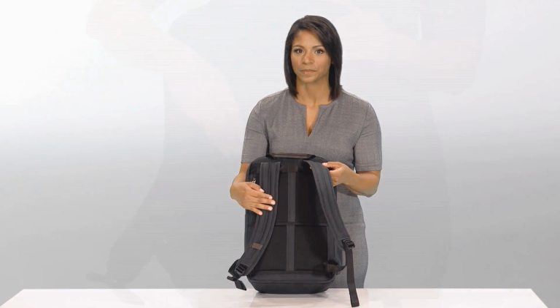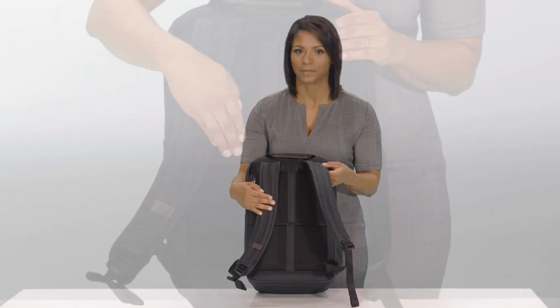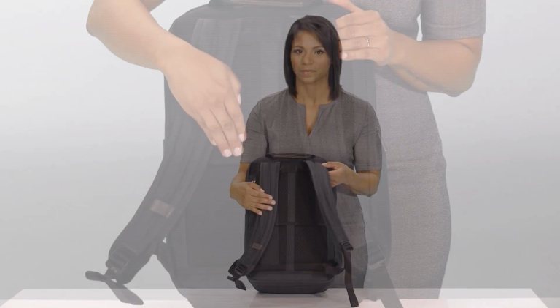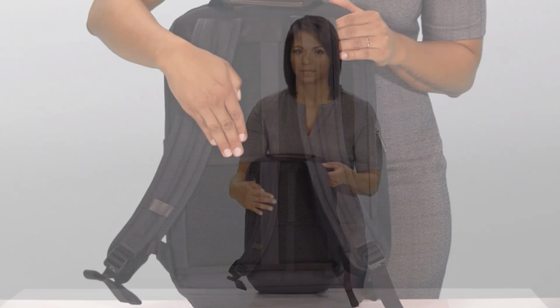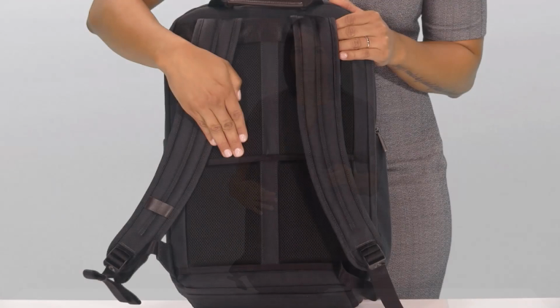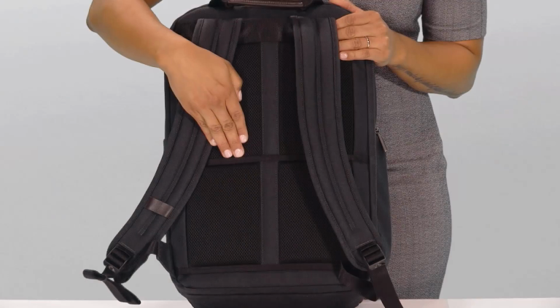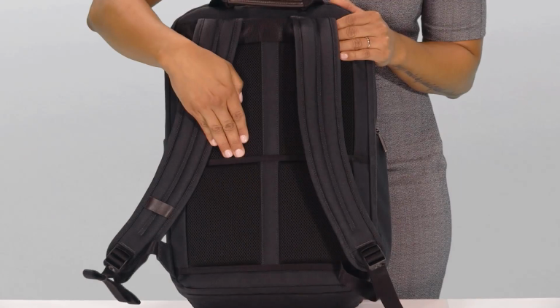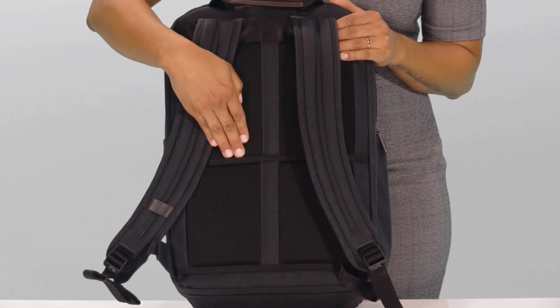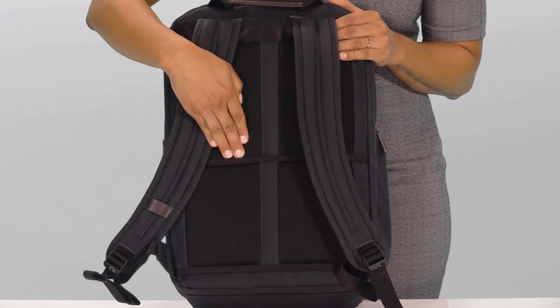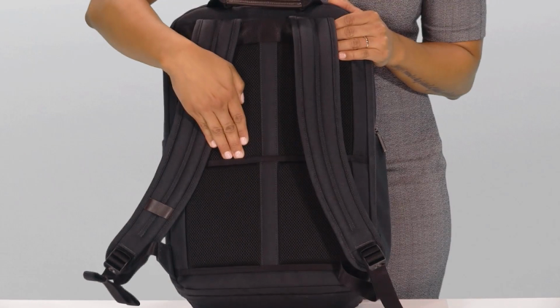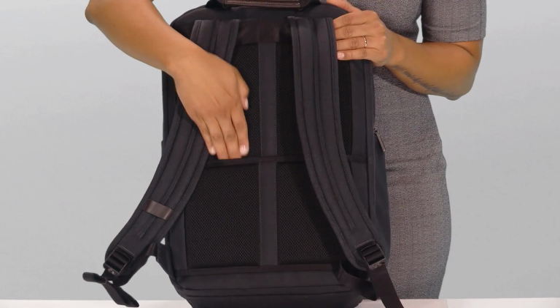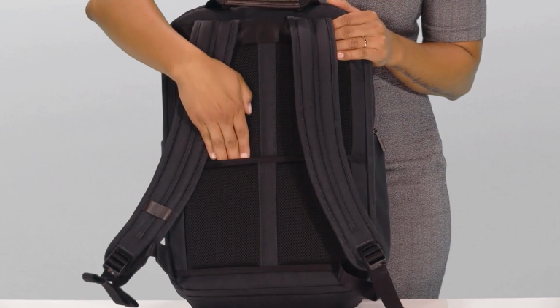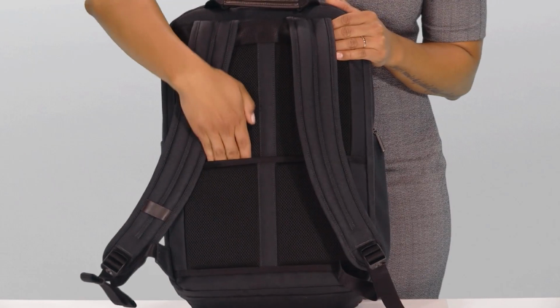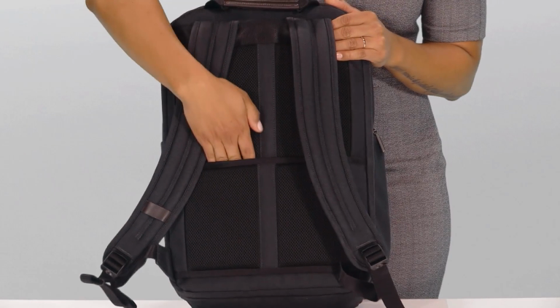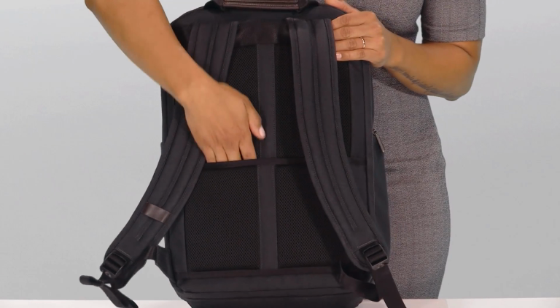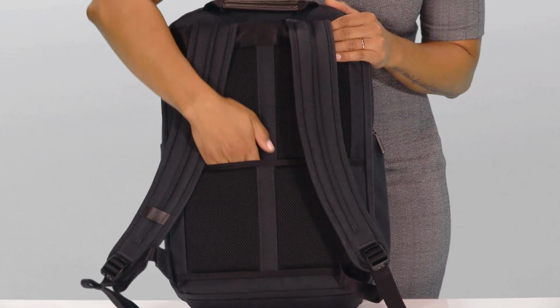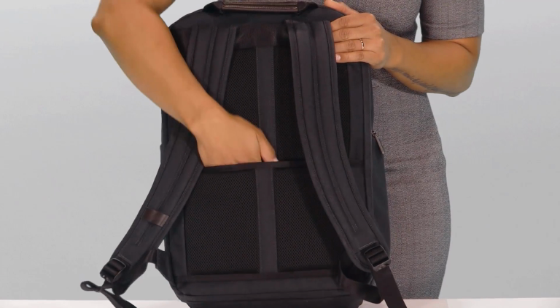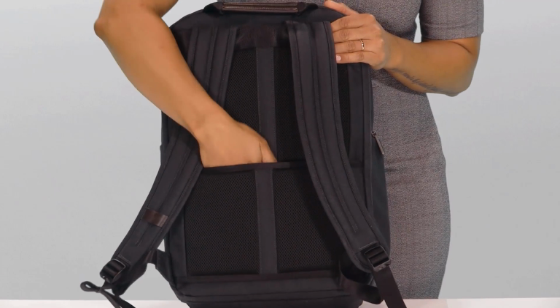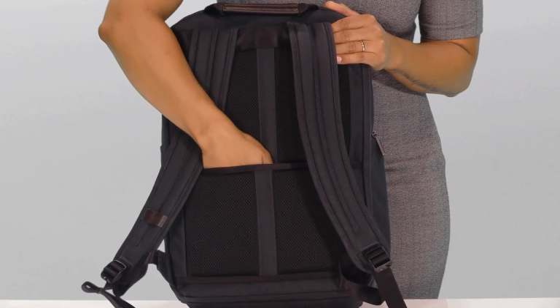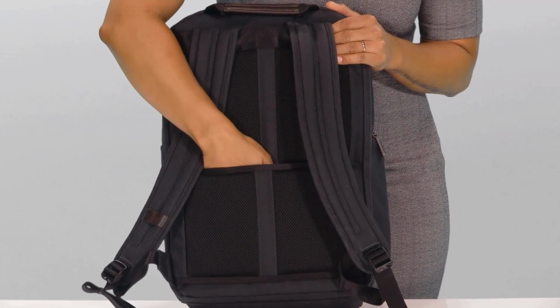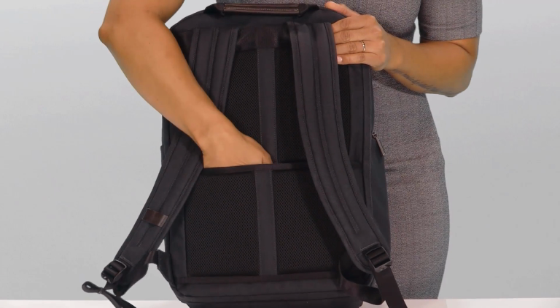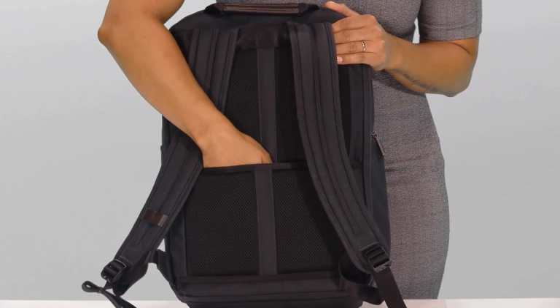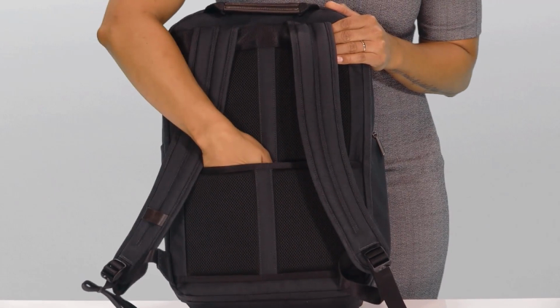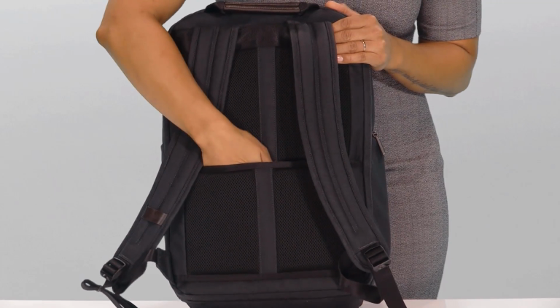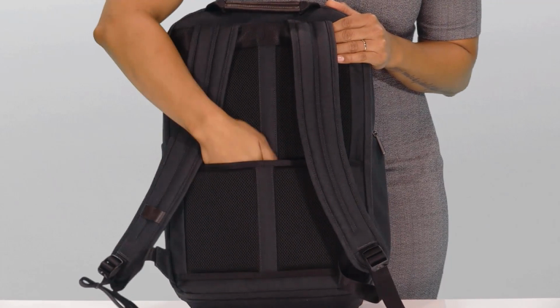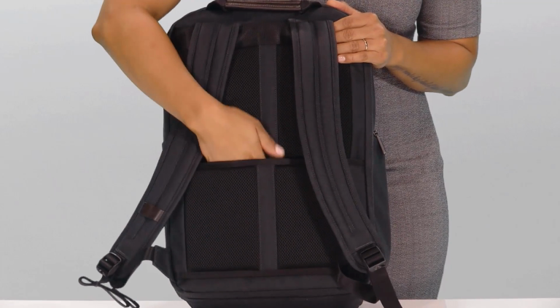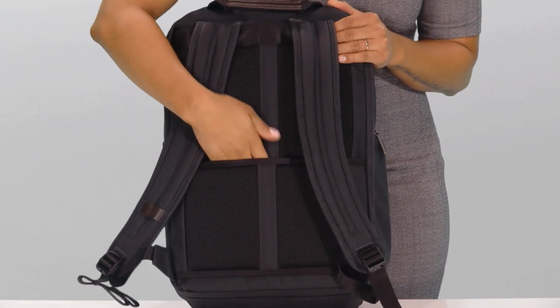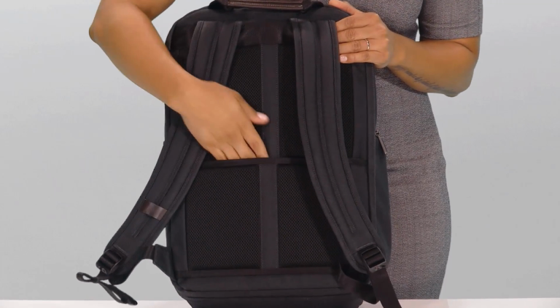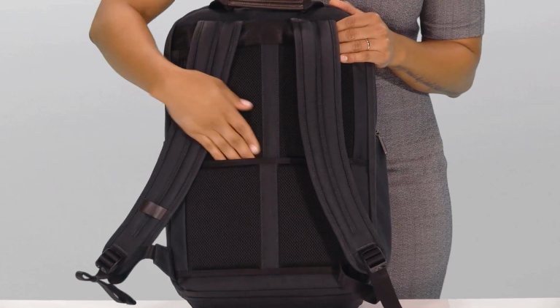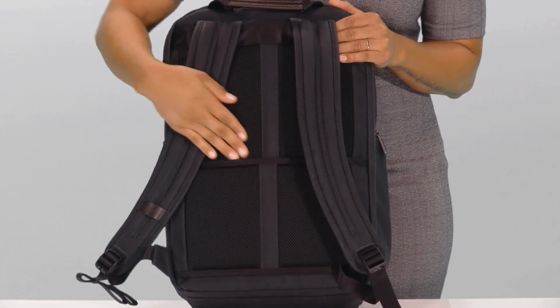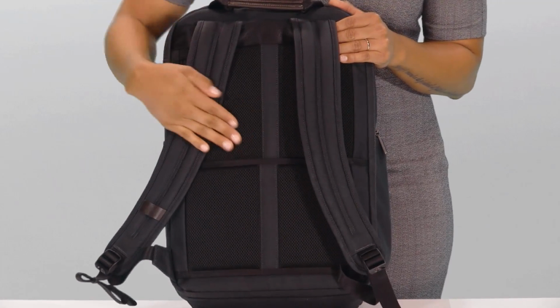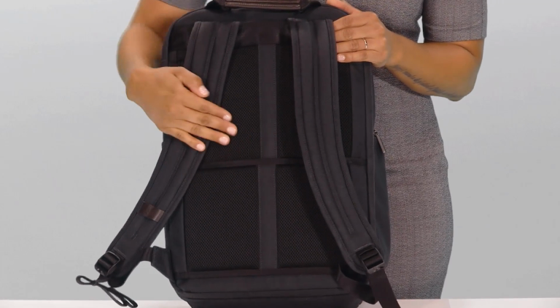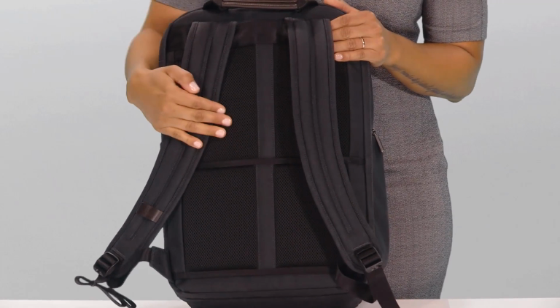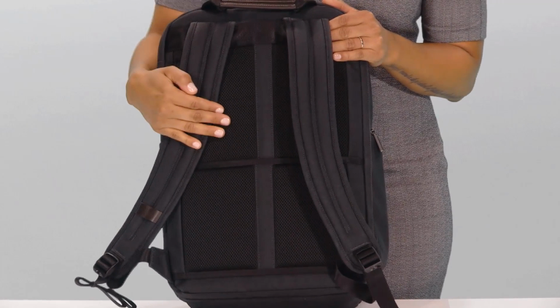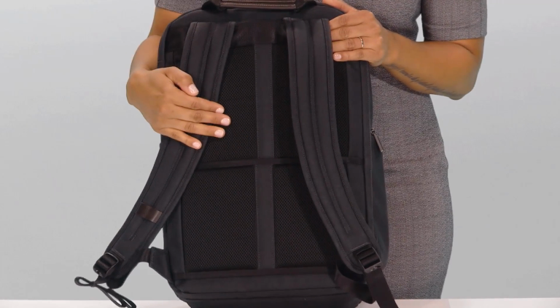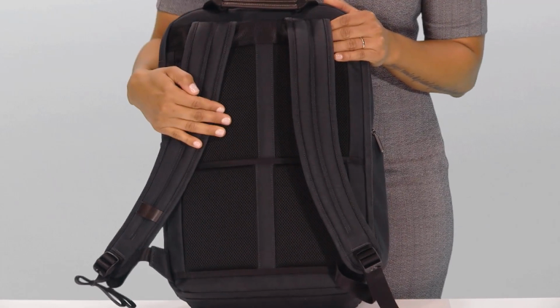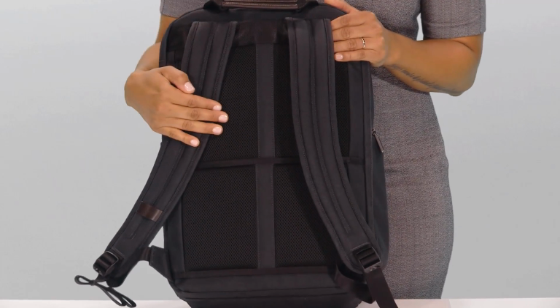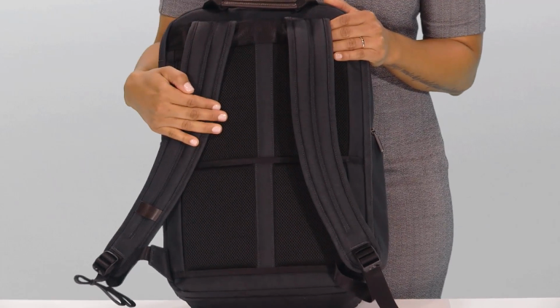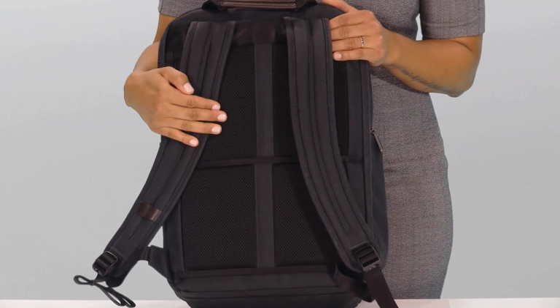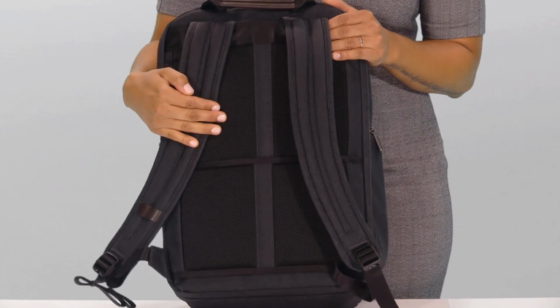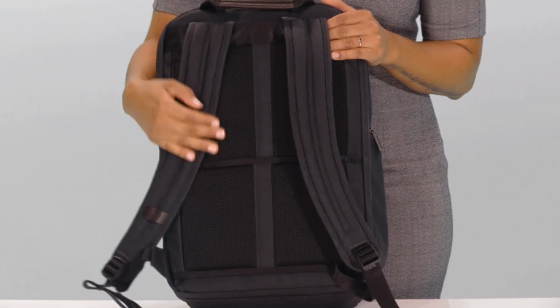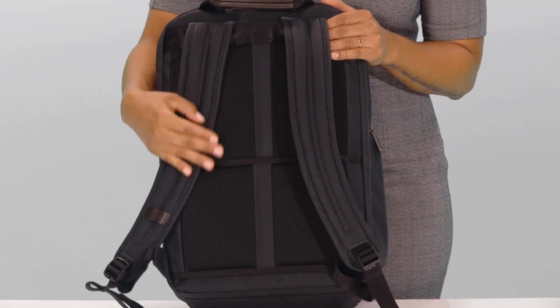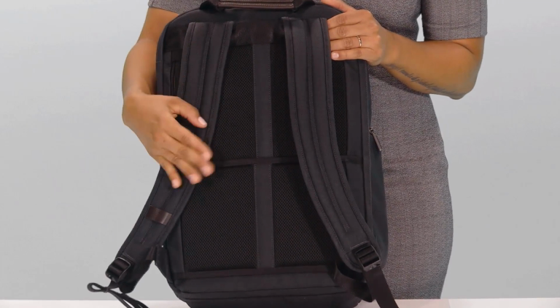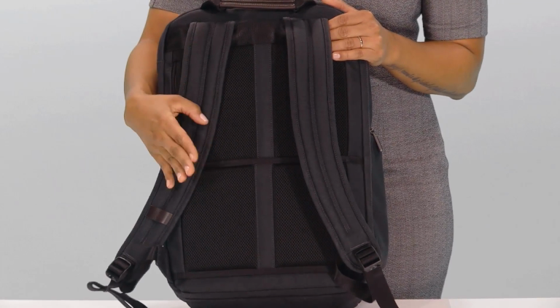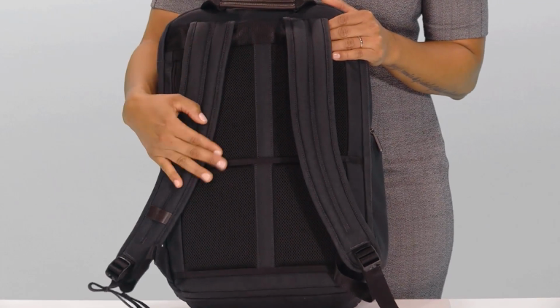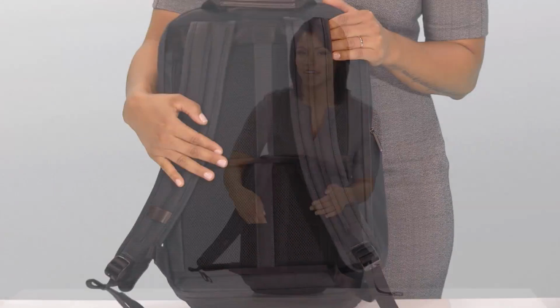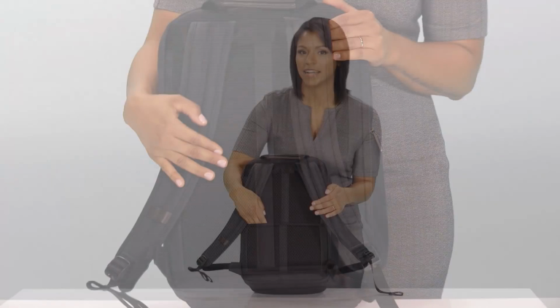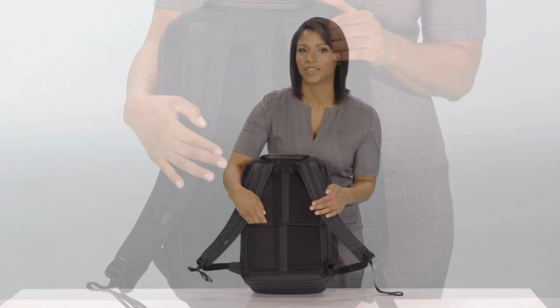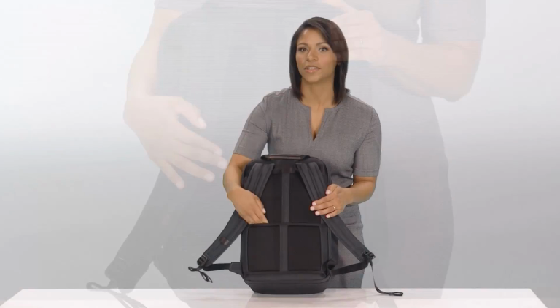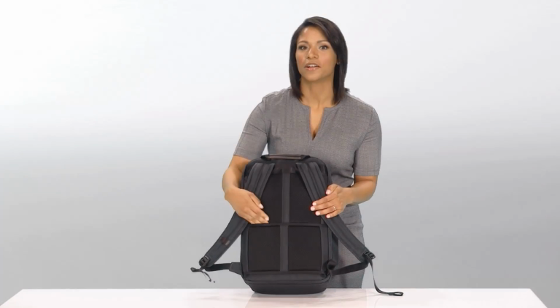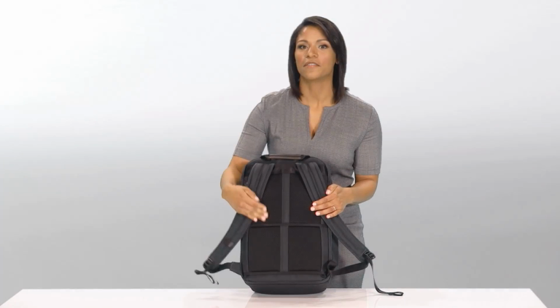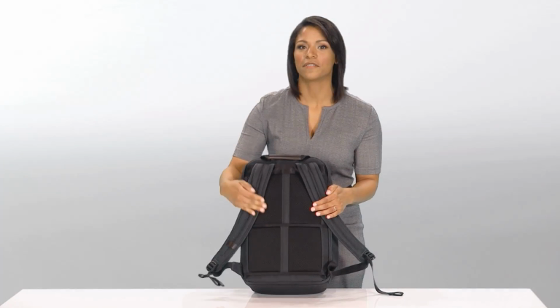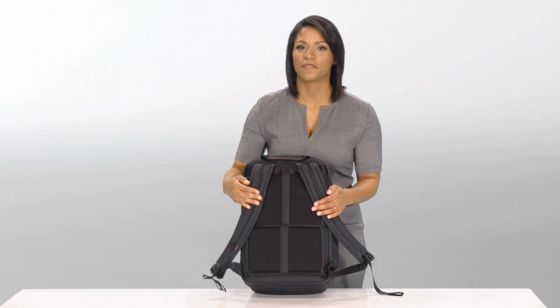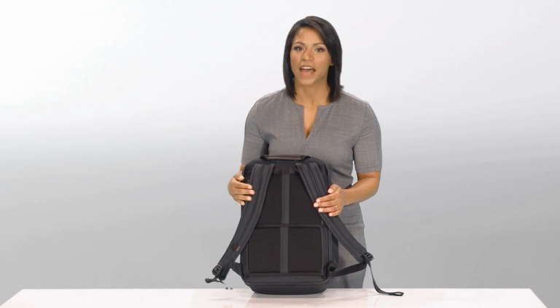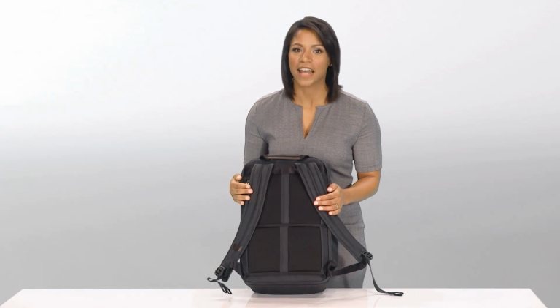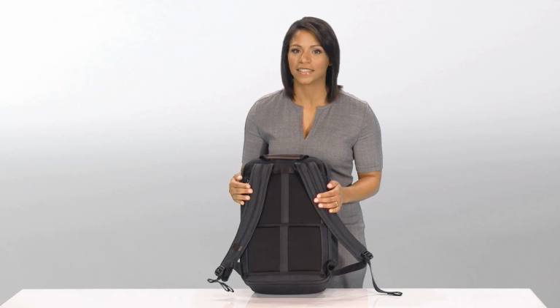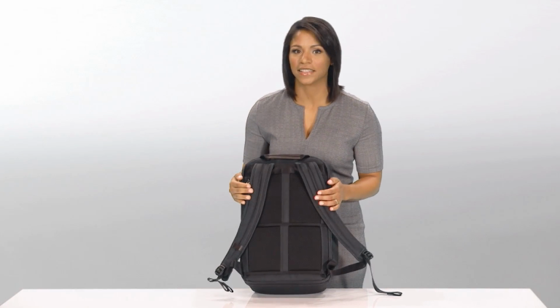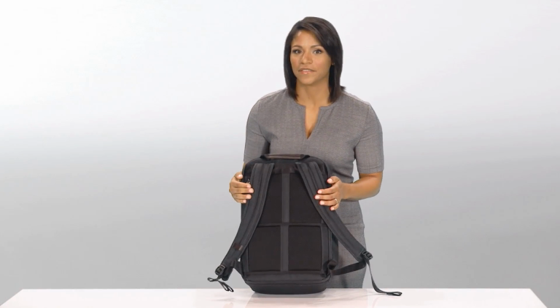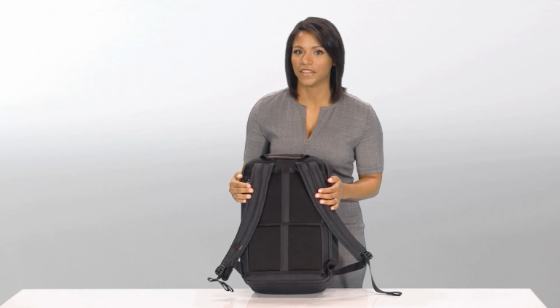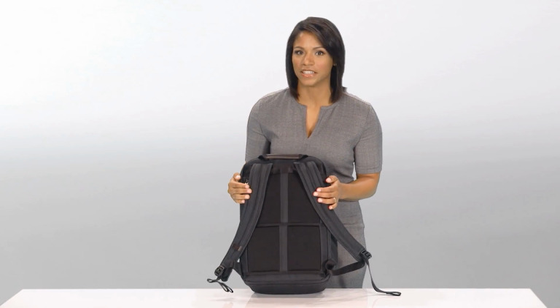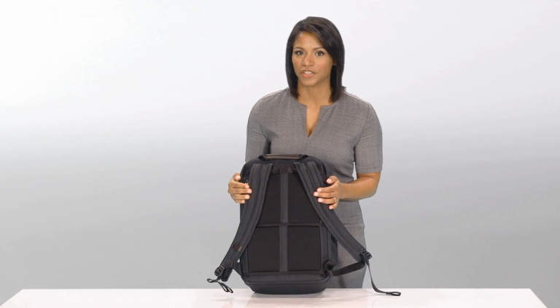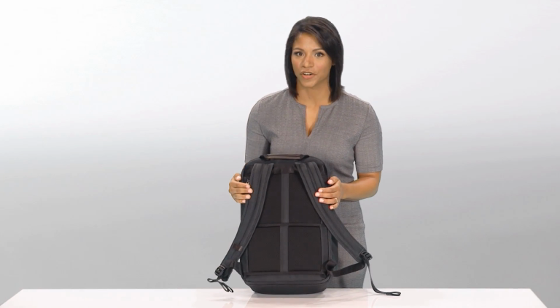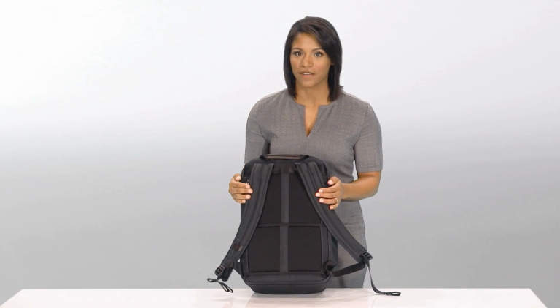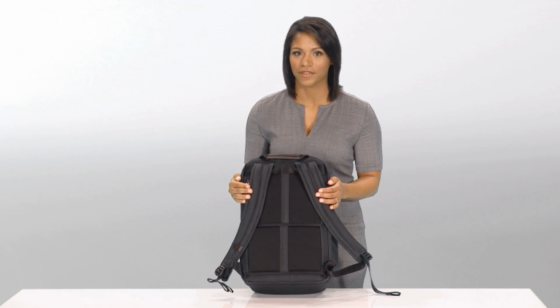The slip-through back panel allows the bag to easily slide over any Briggs & Riley outside or handle for fast, convenient travel.